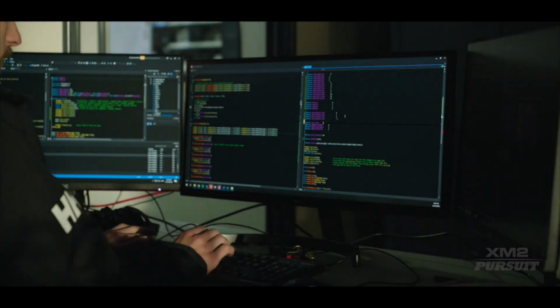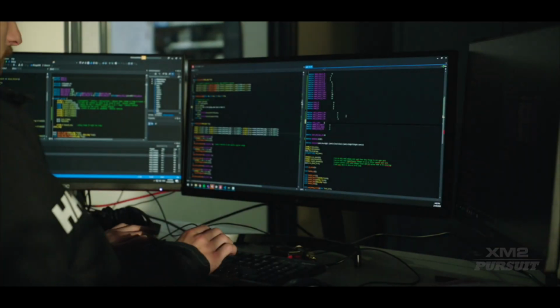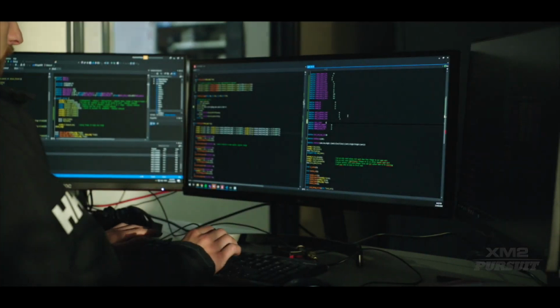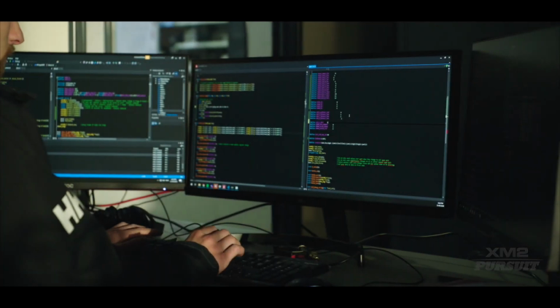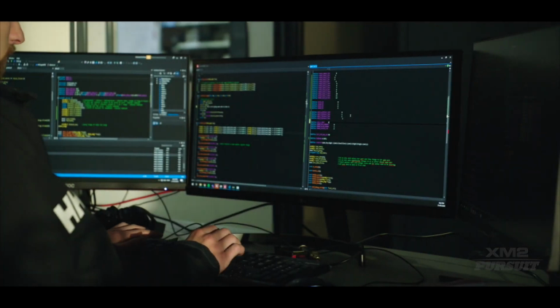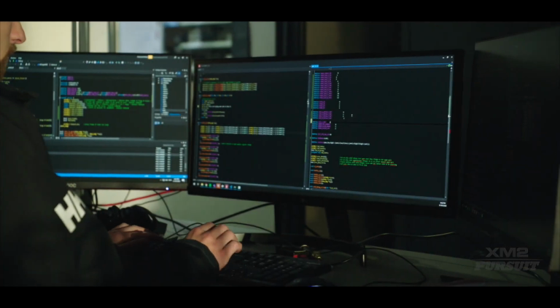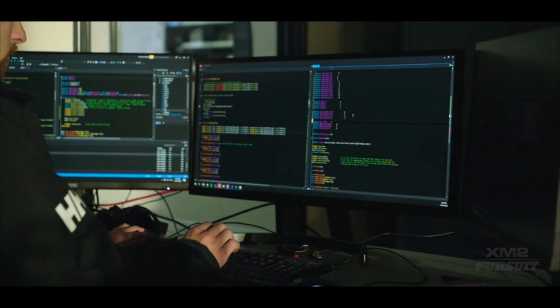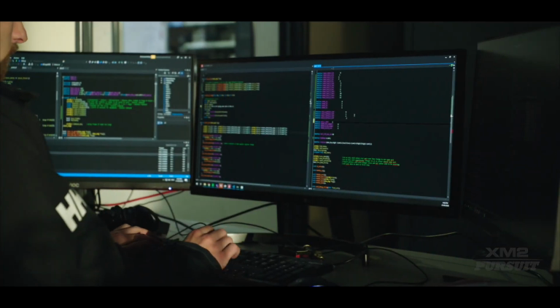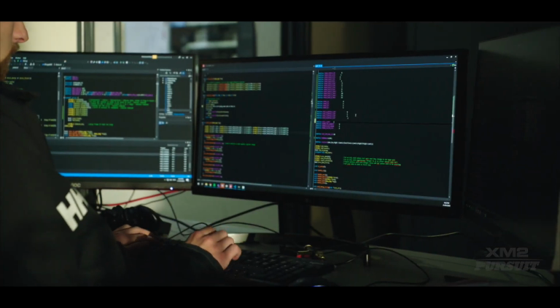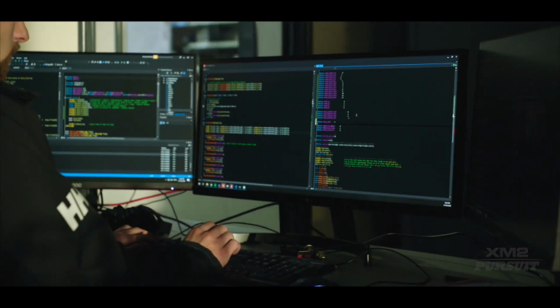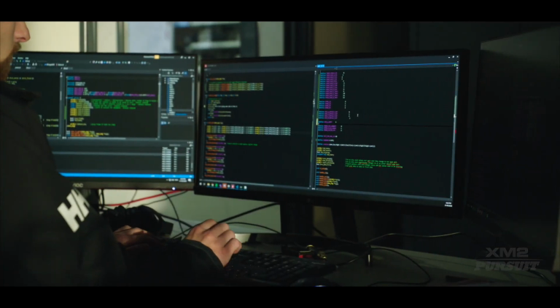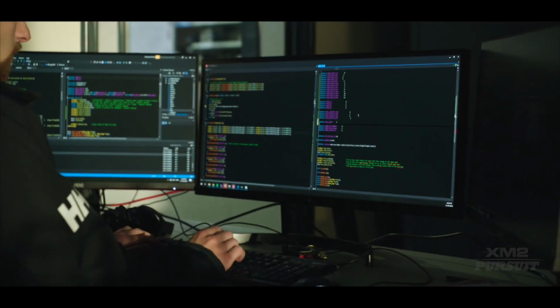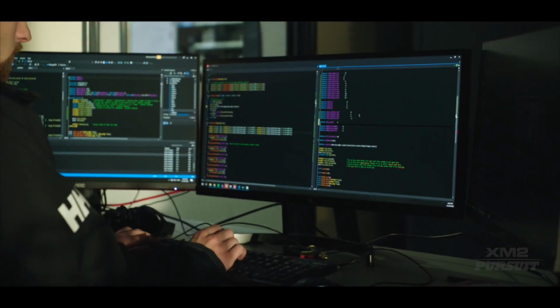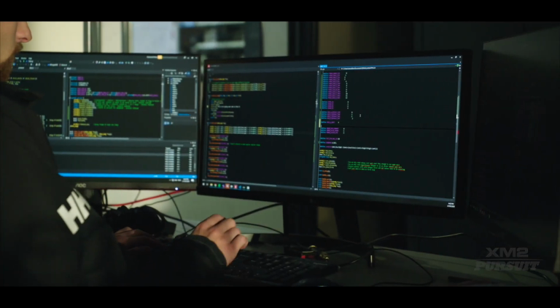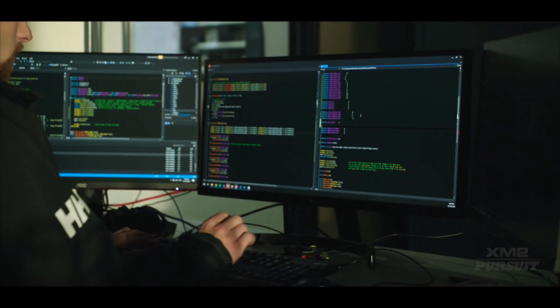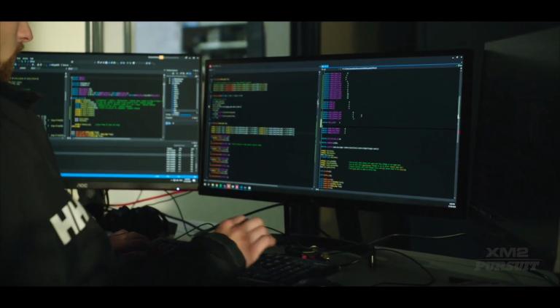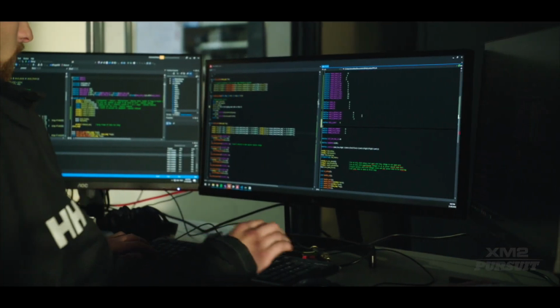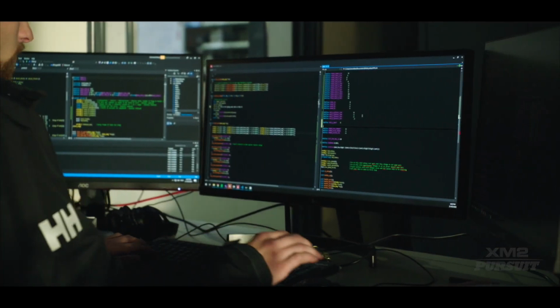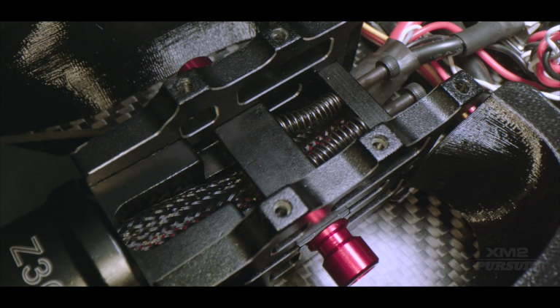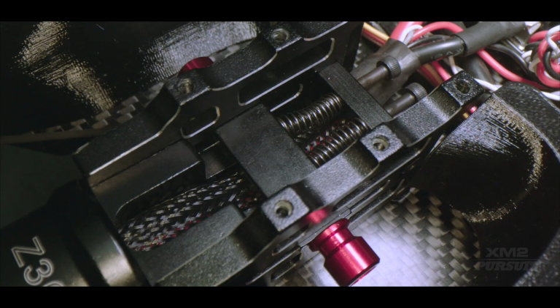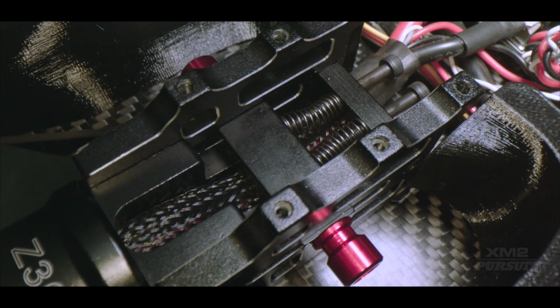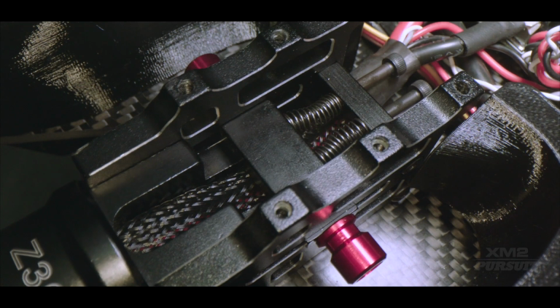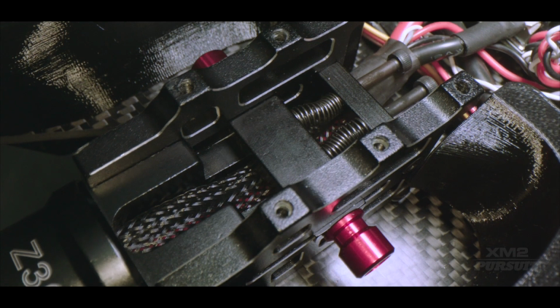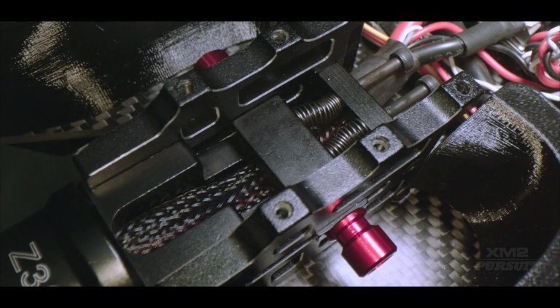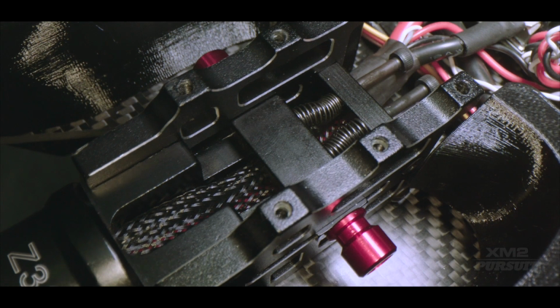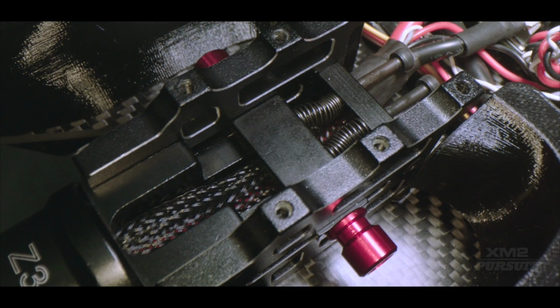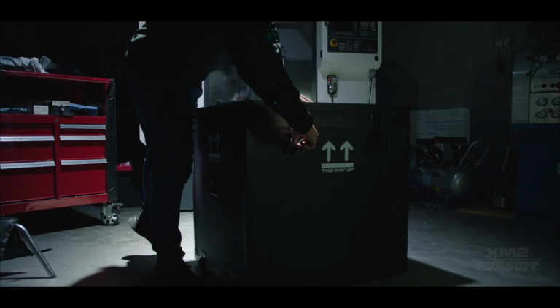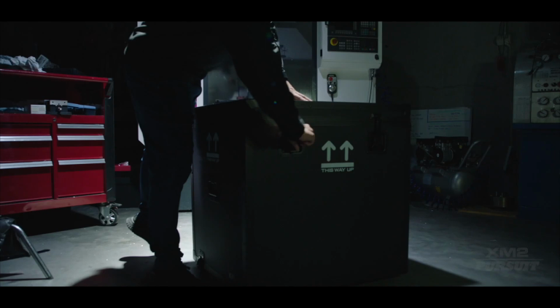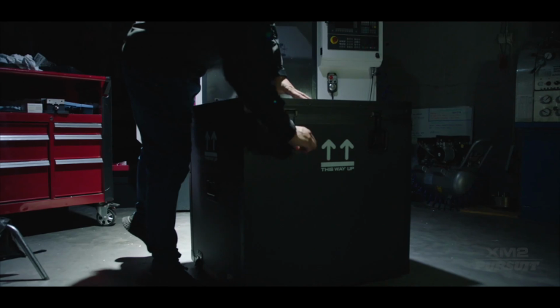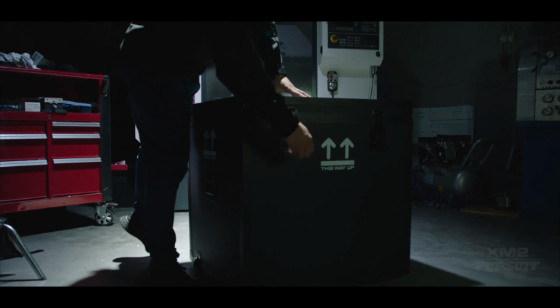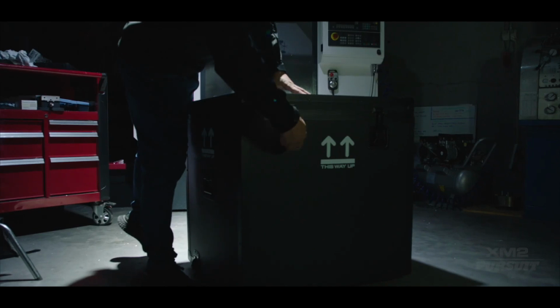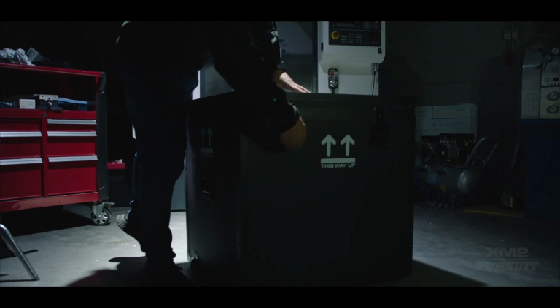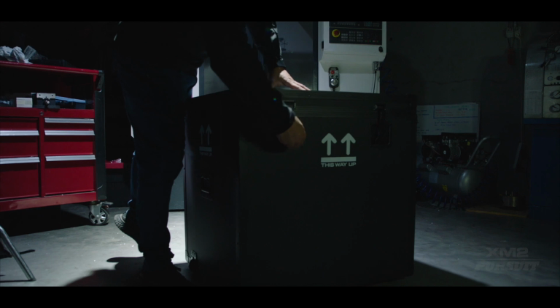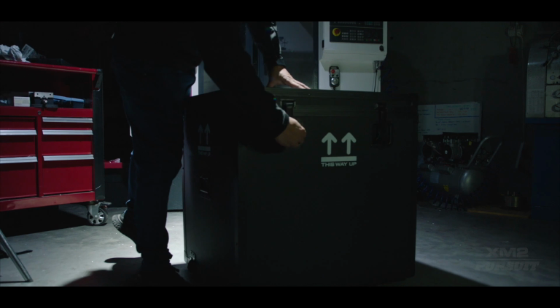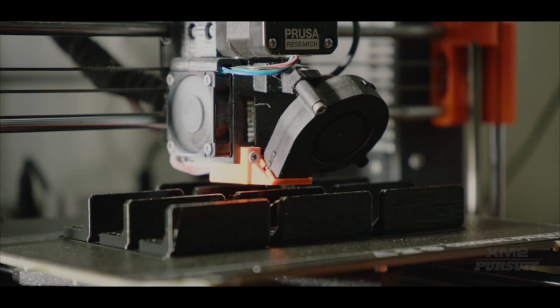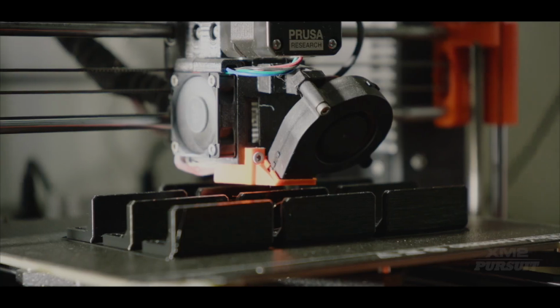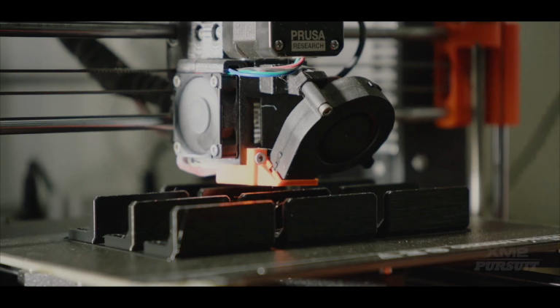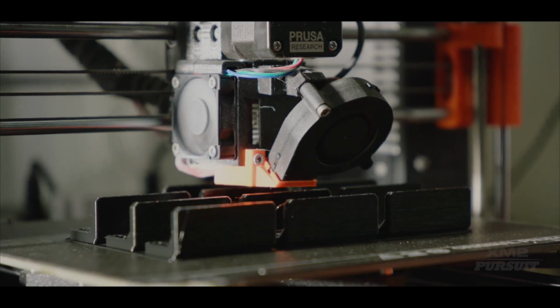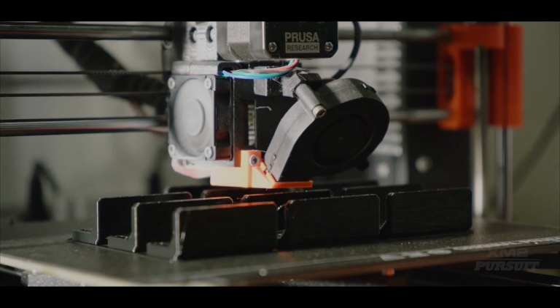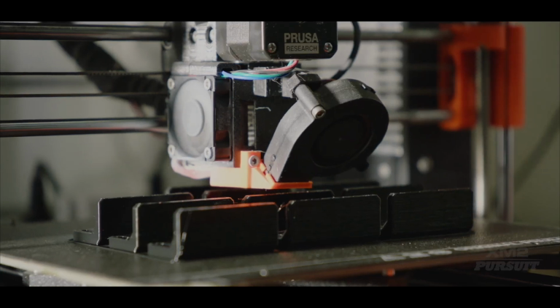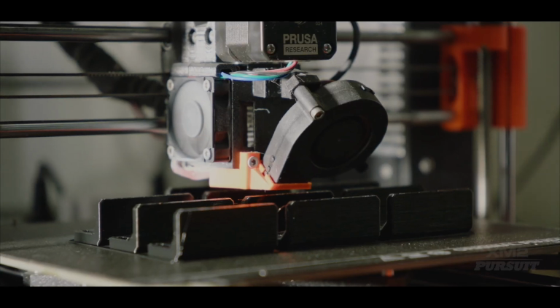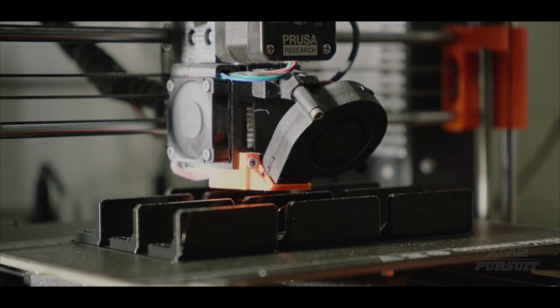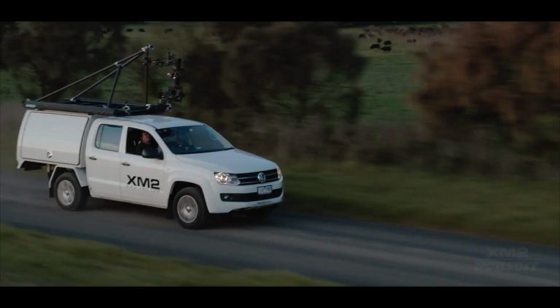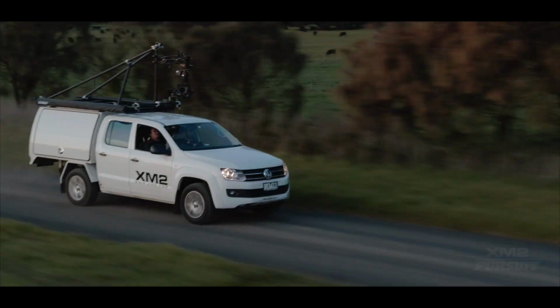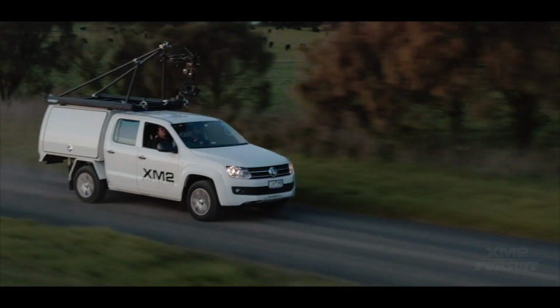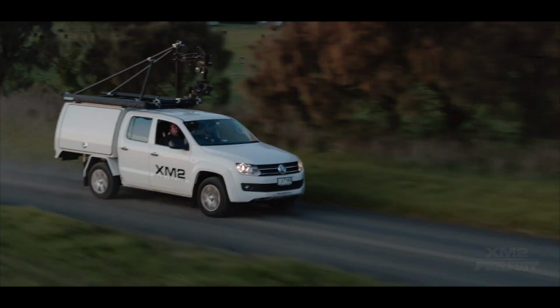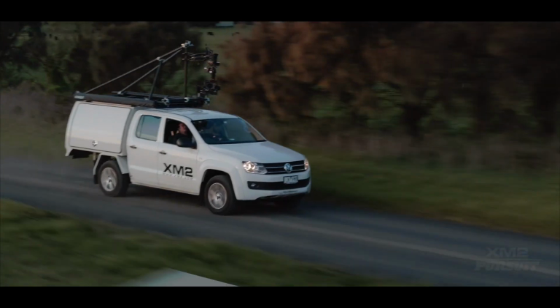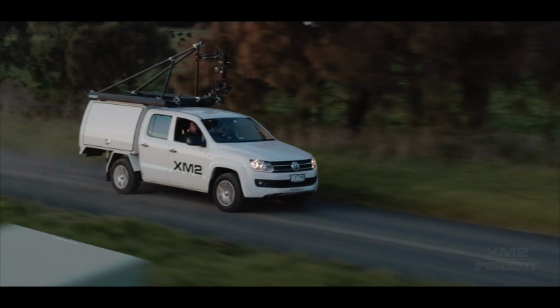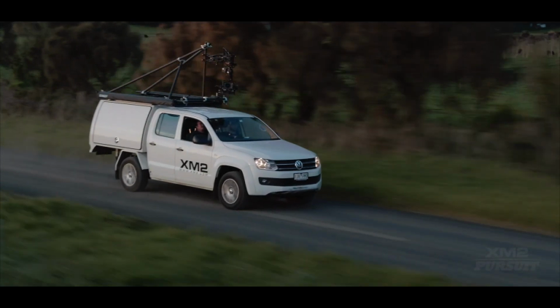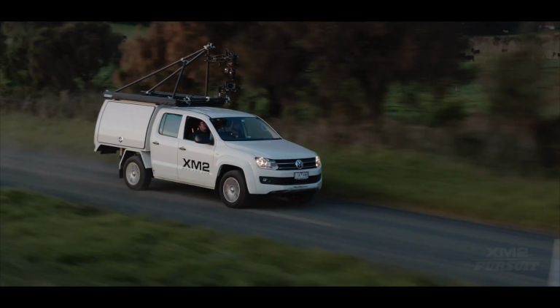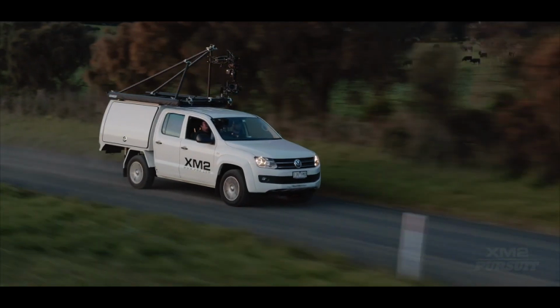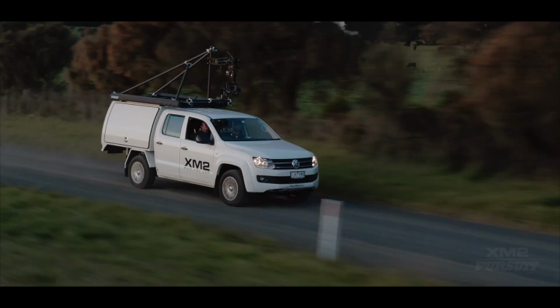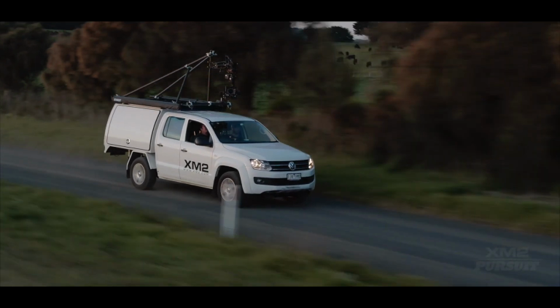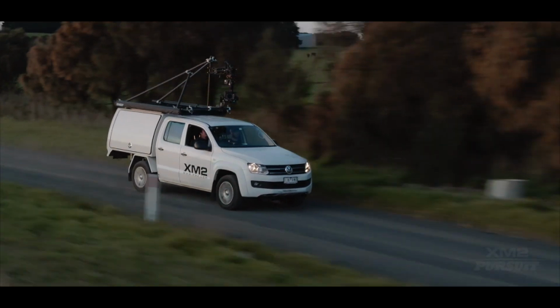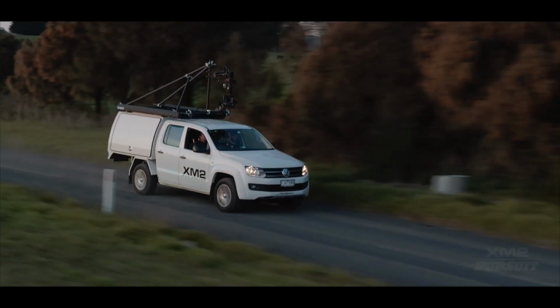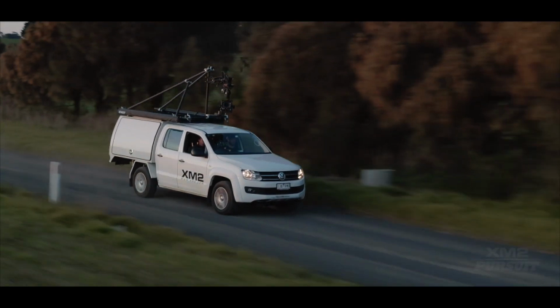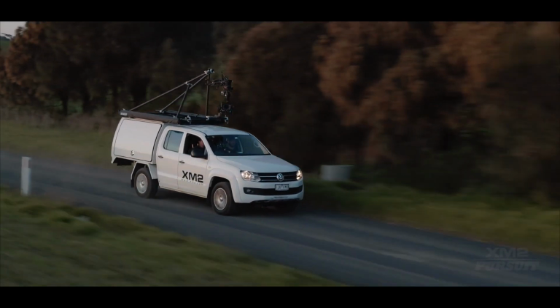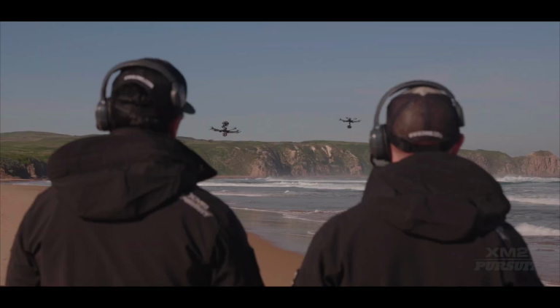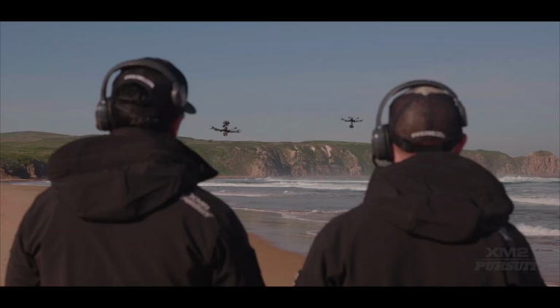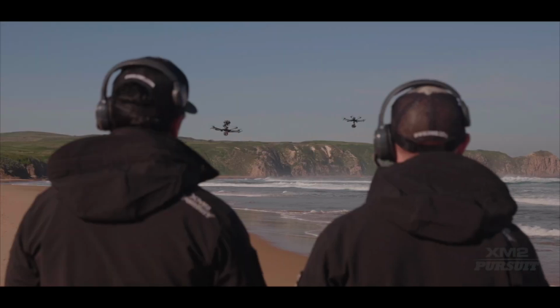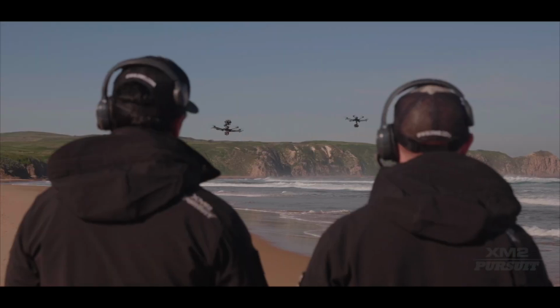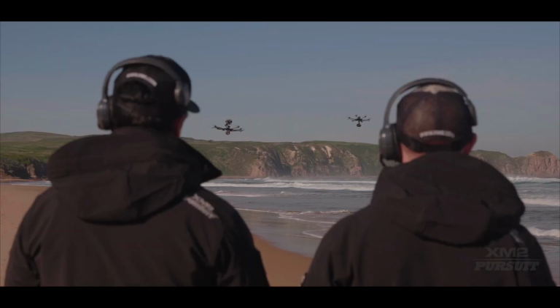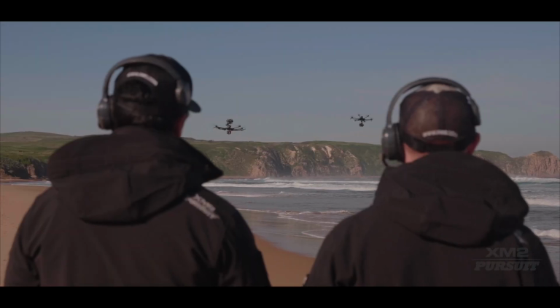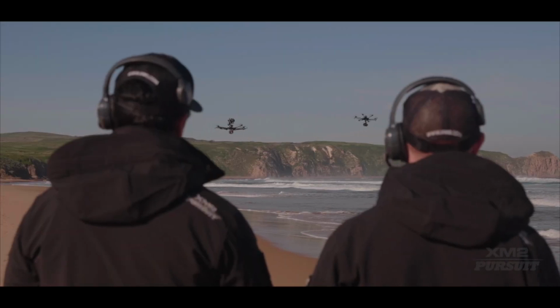Years of thorough research, development, design, manufacture, and testing has produced our best aircraft yet.